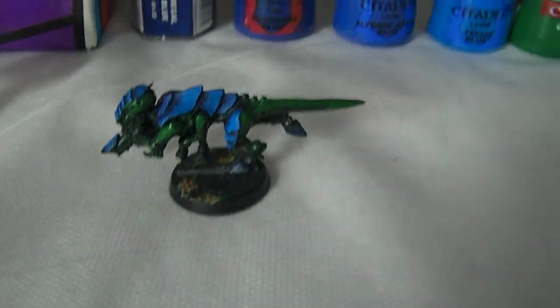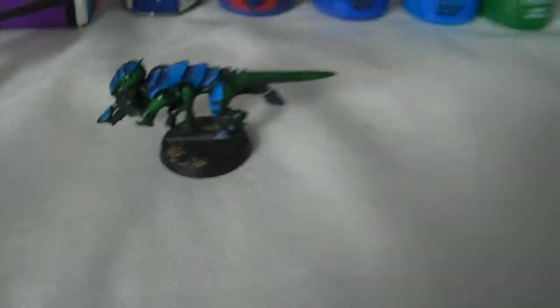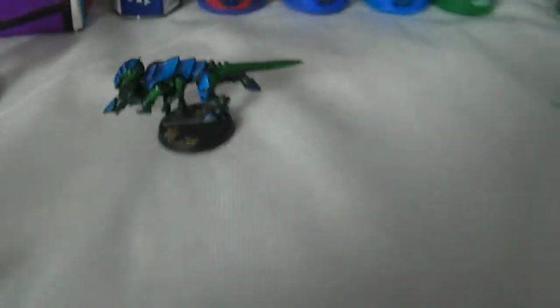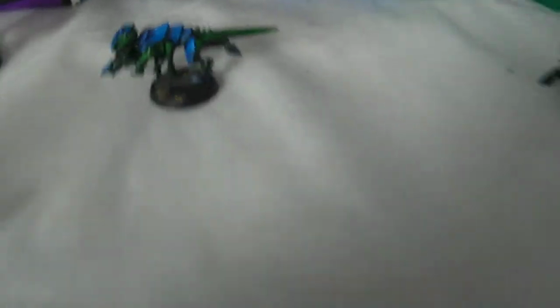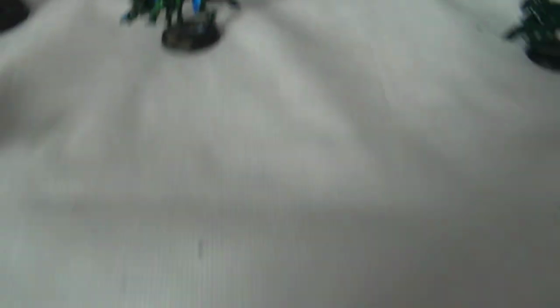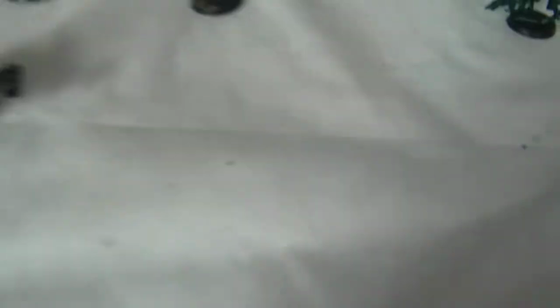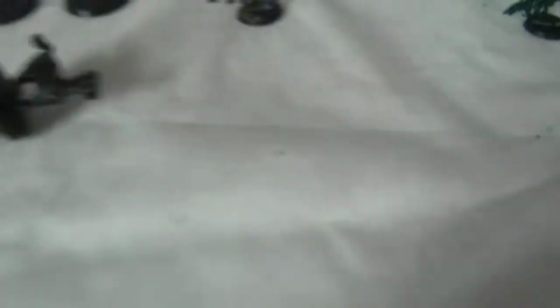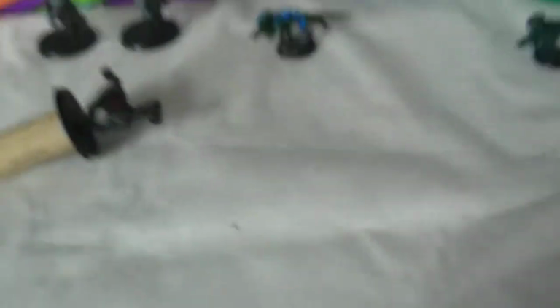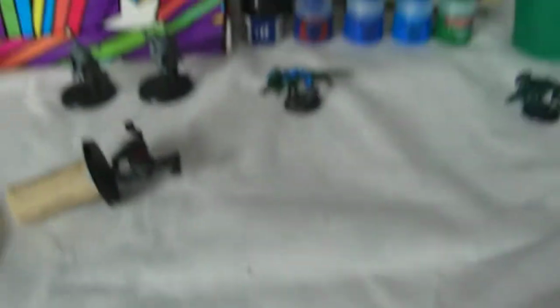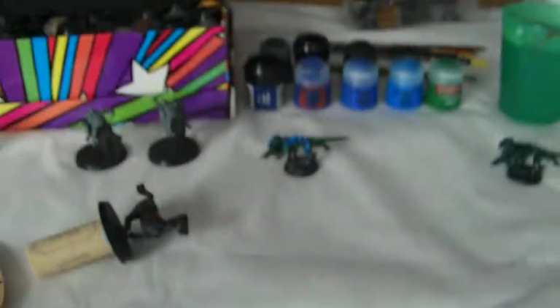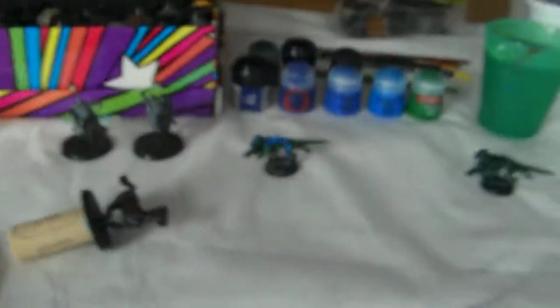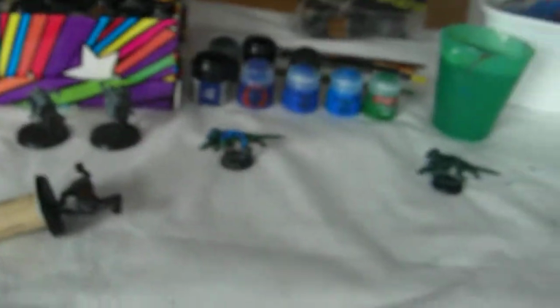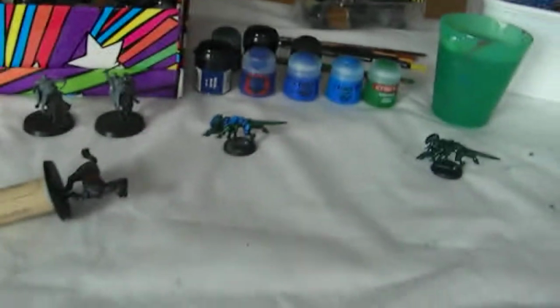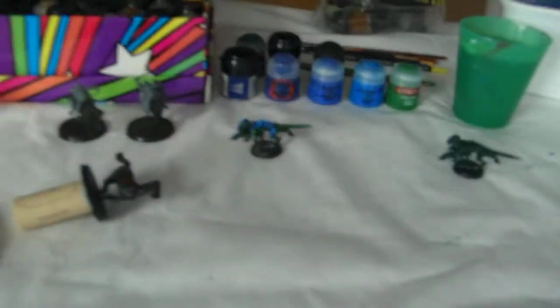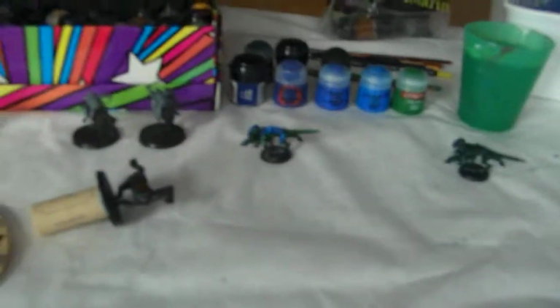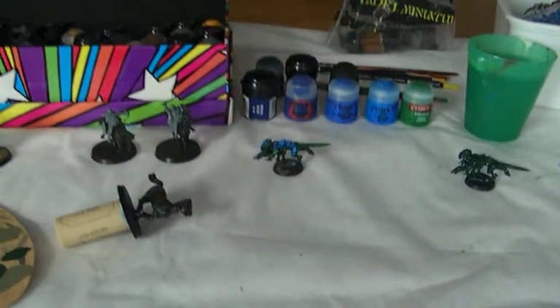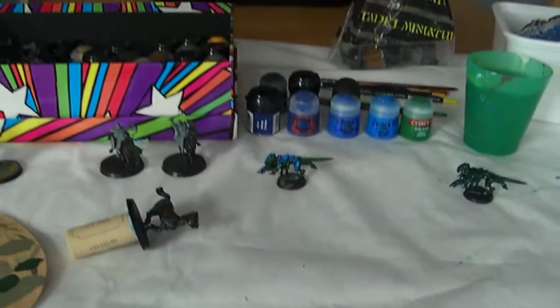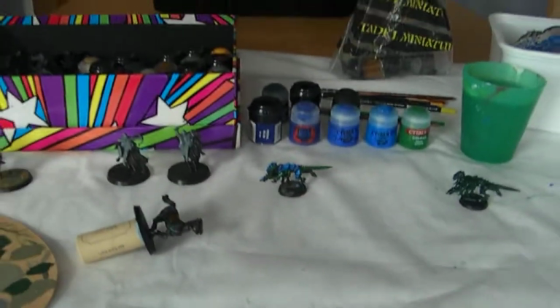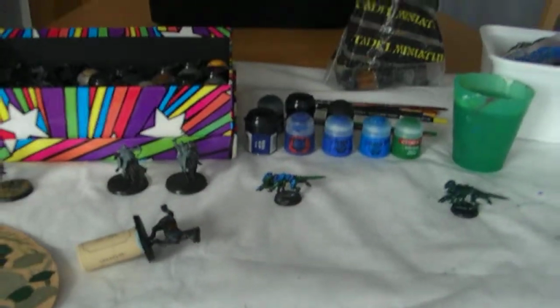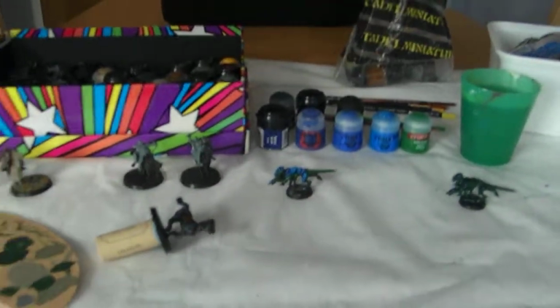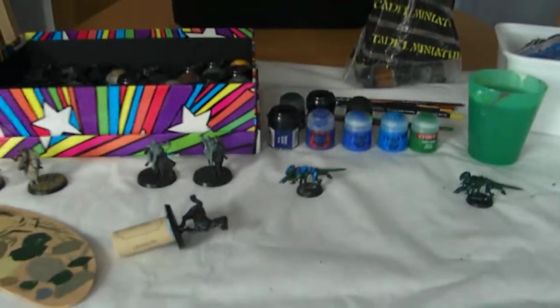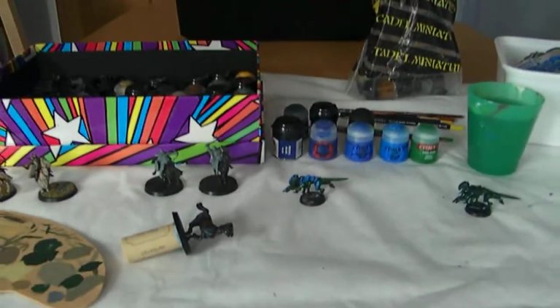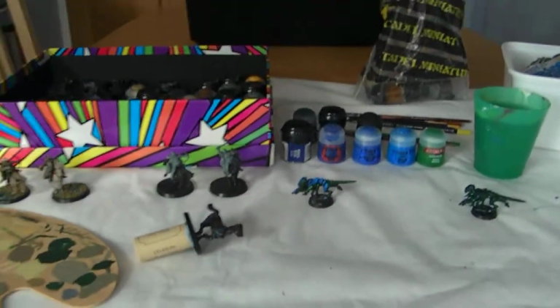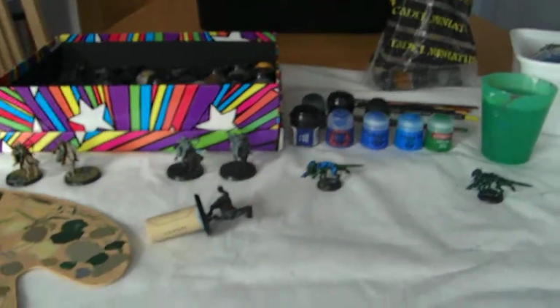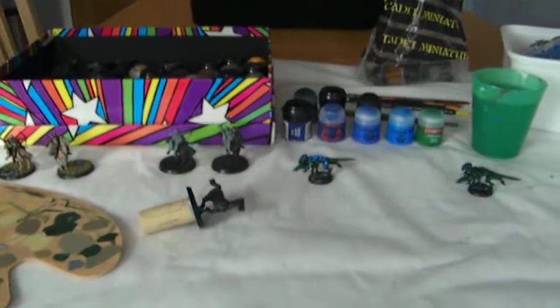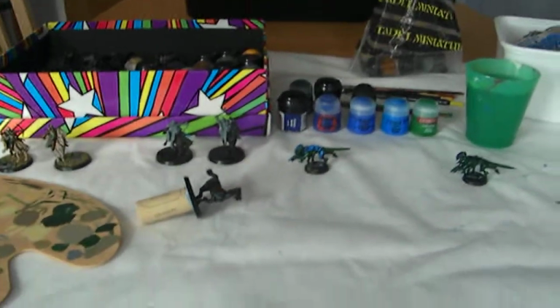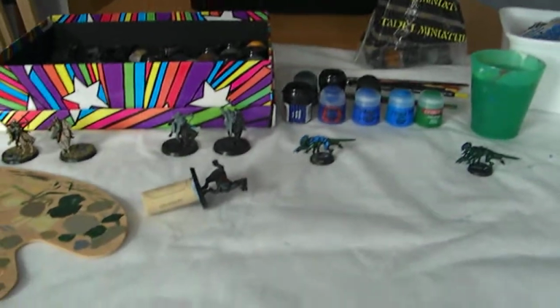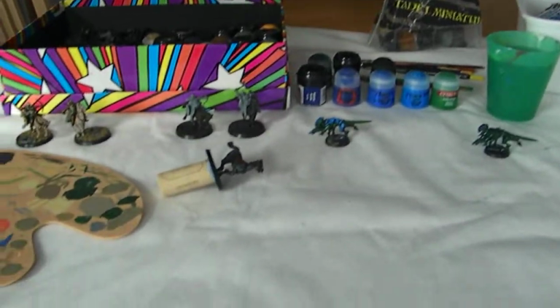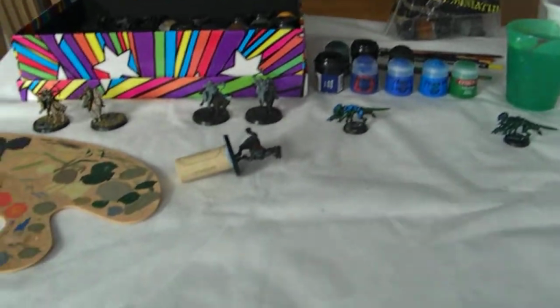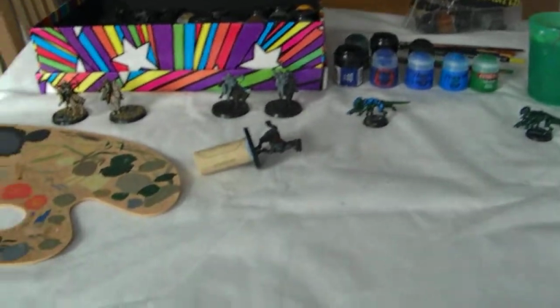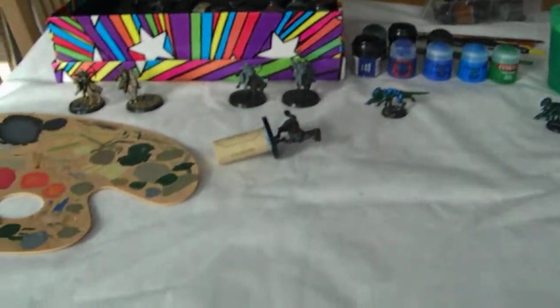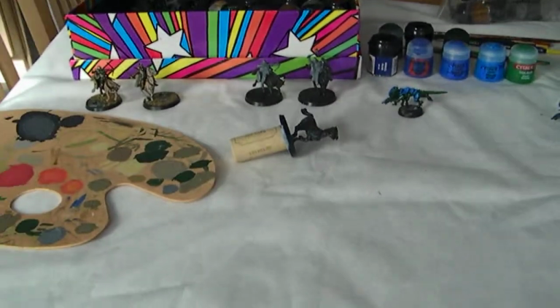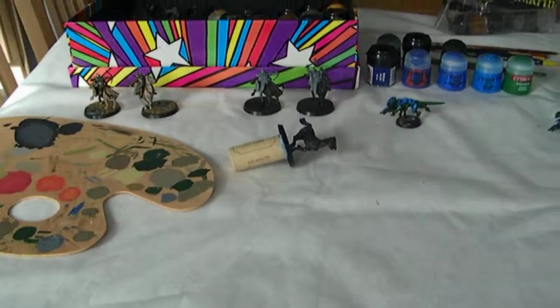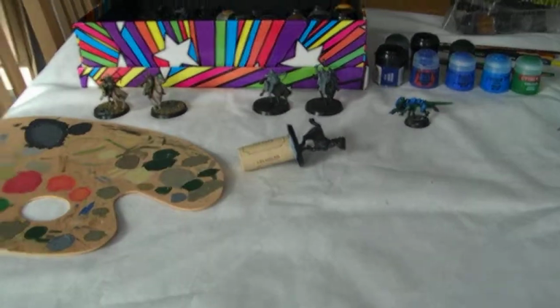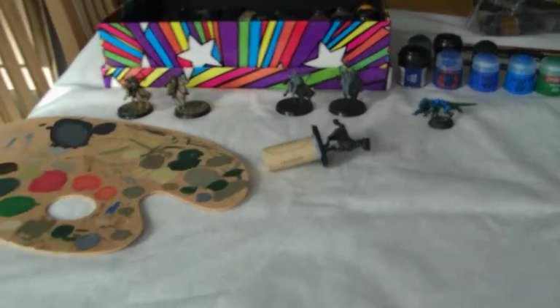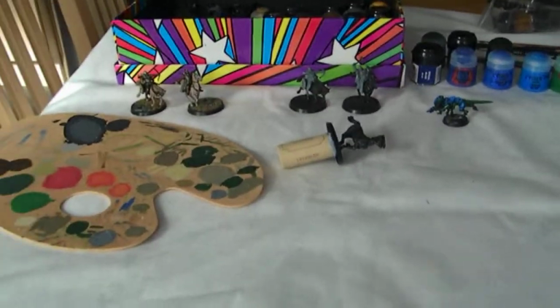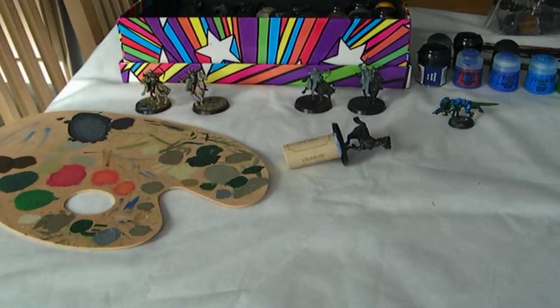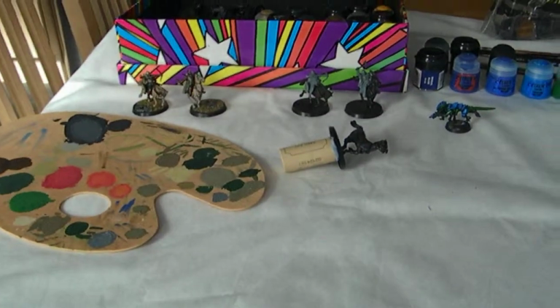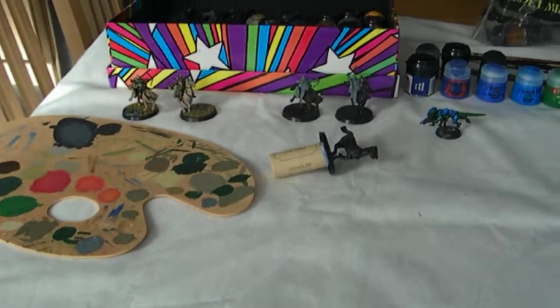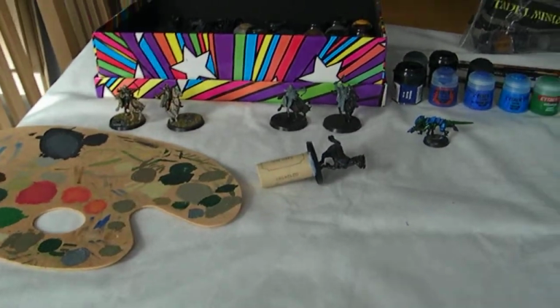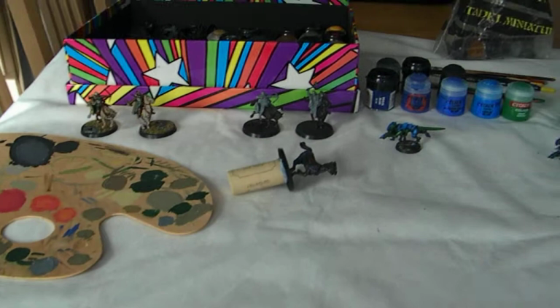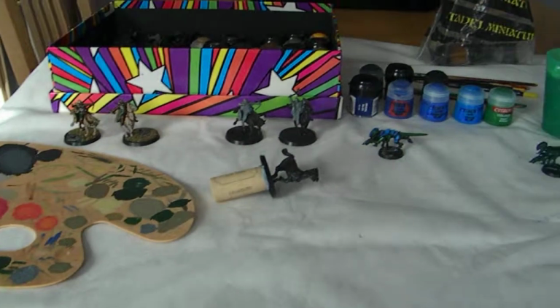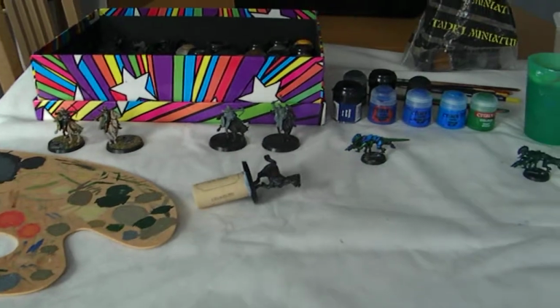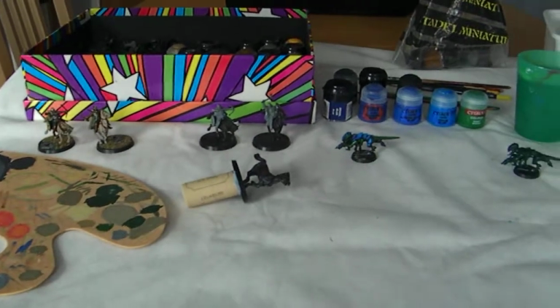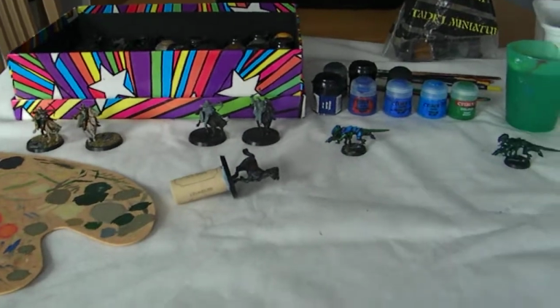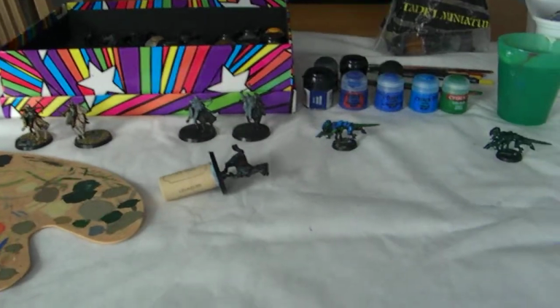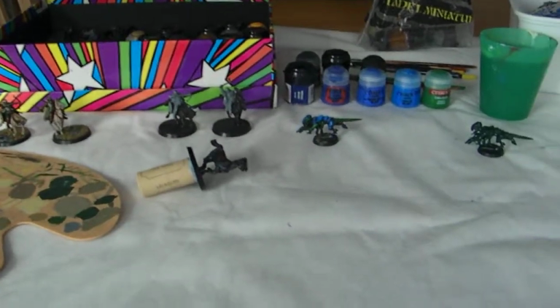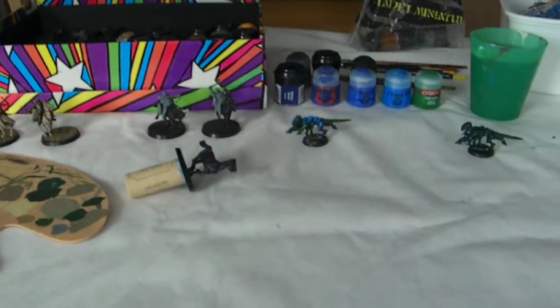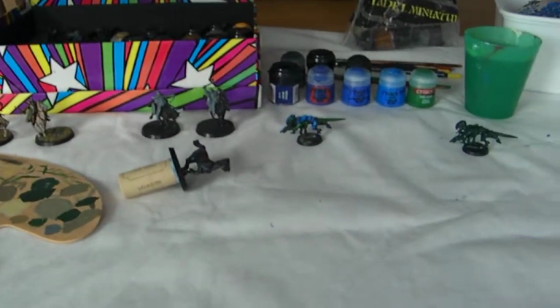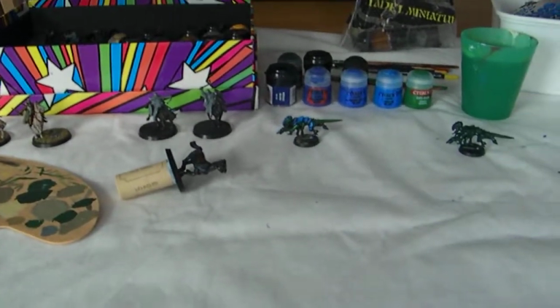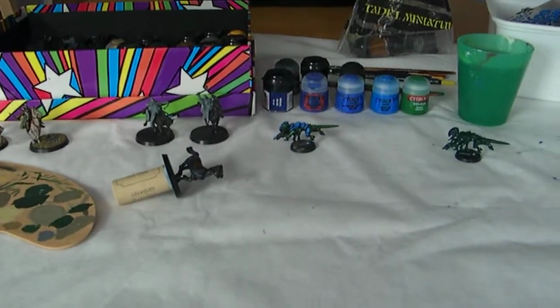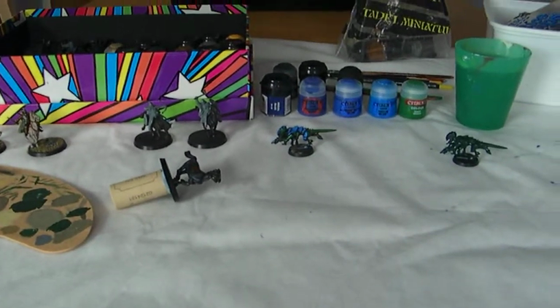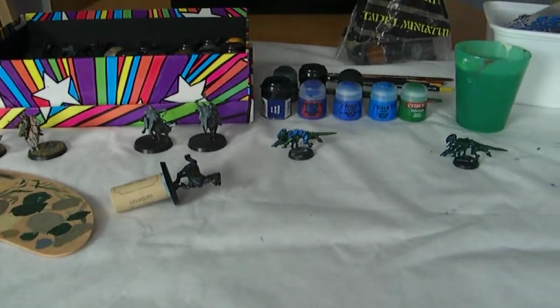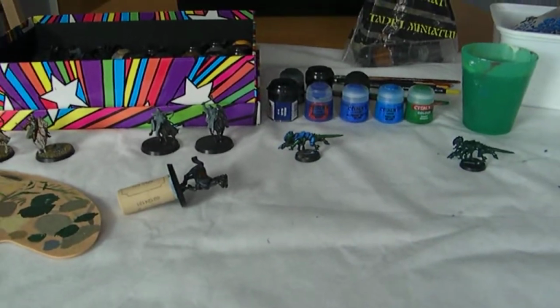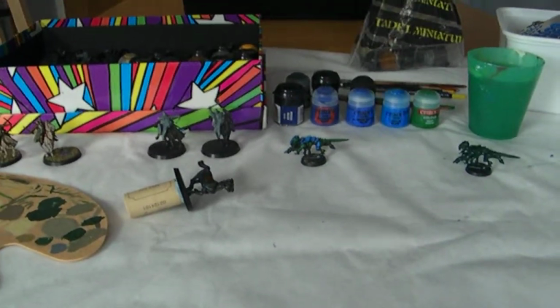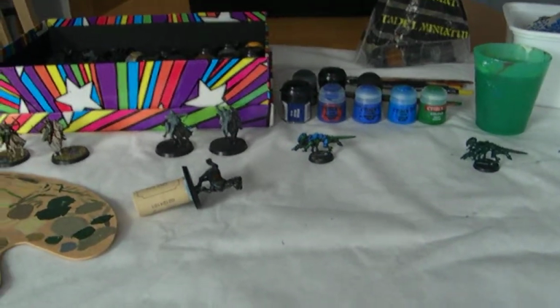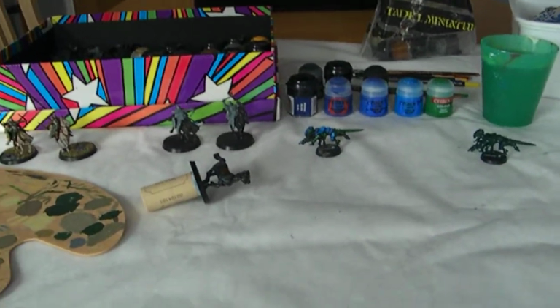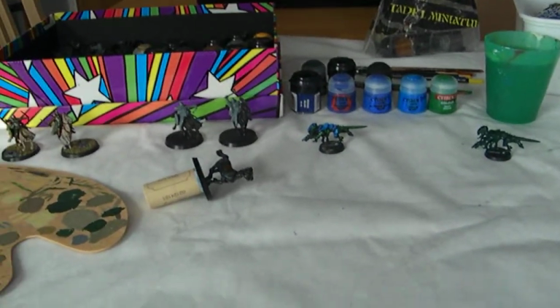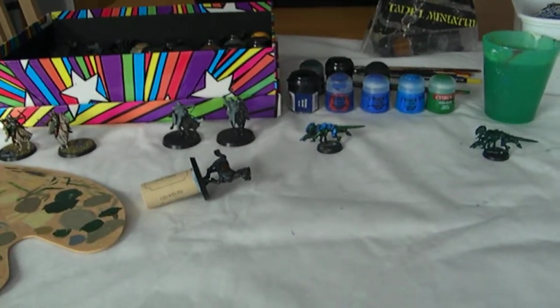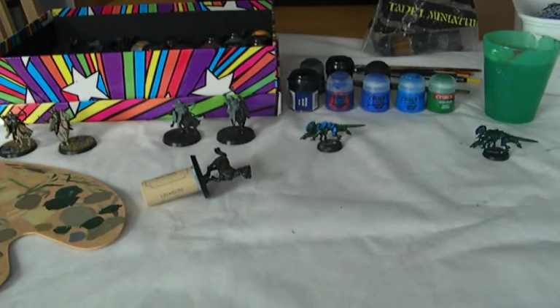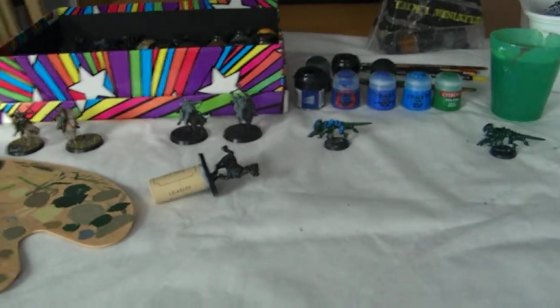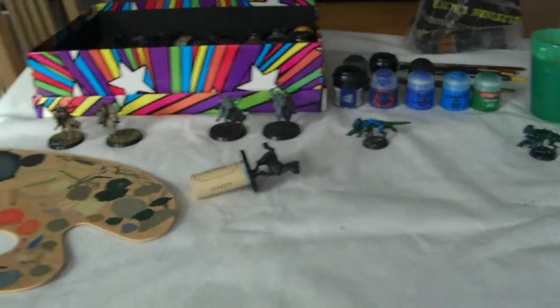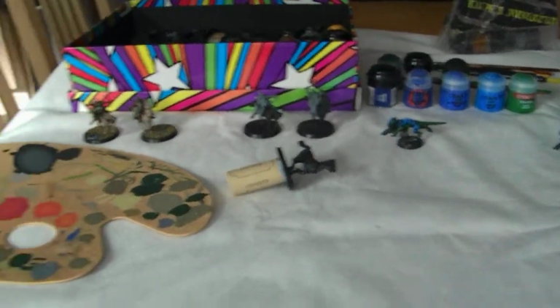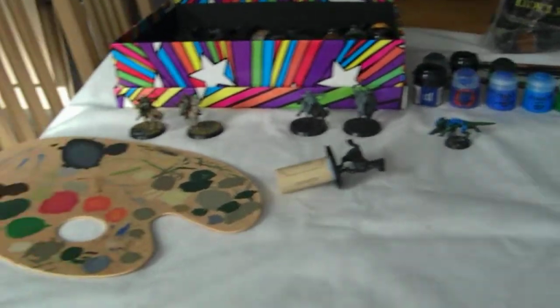Yeah, that's my setup, which I probably explained in way too much detail for five minutes.